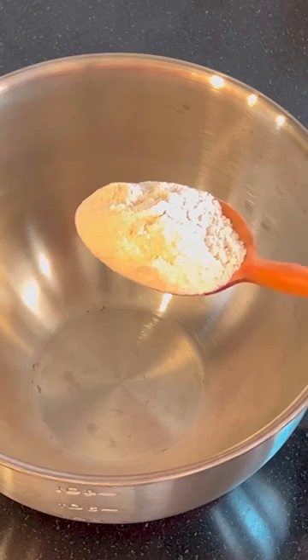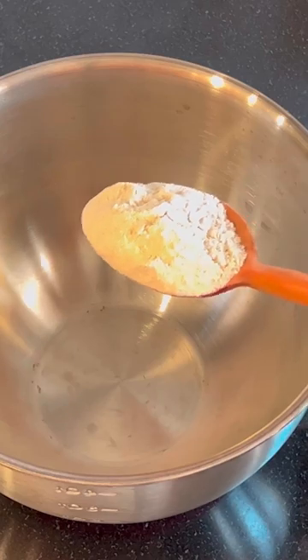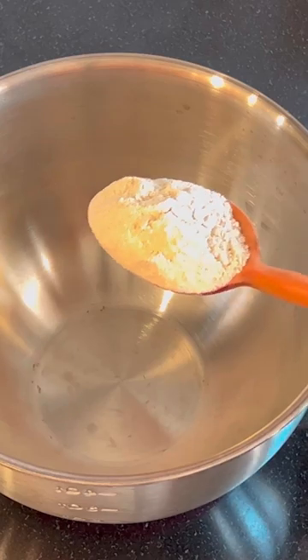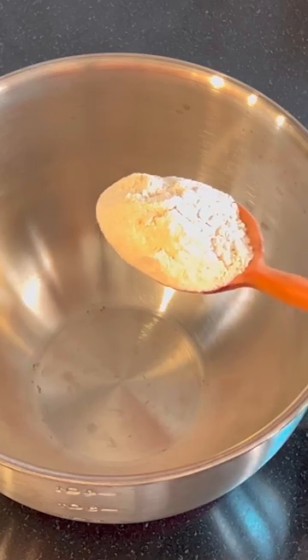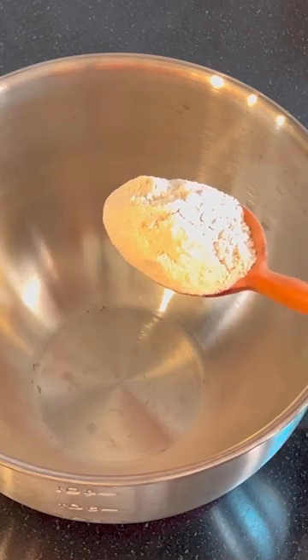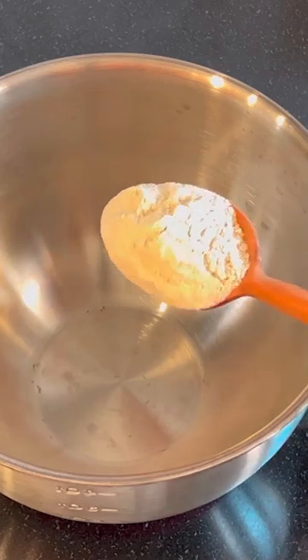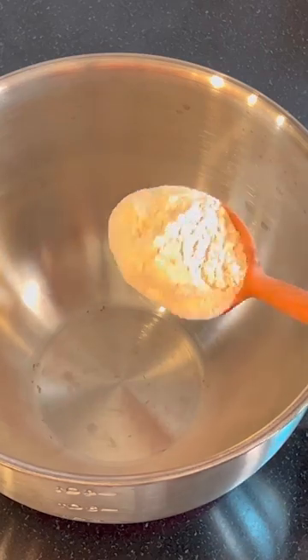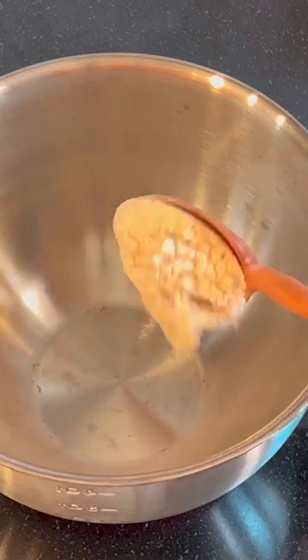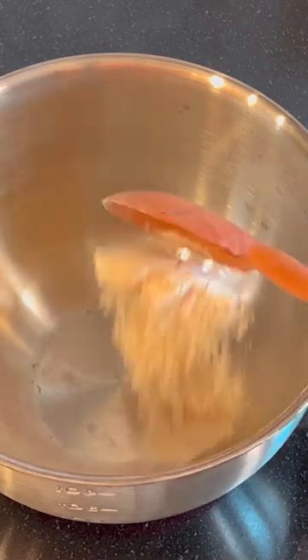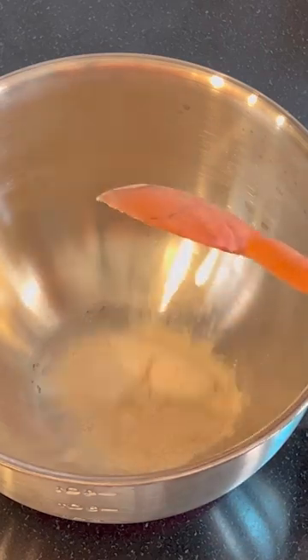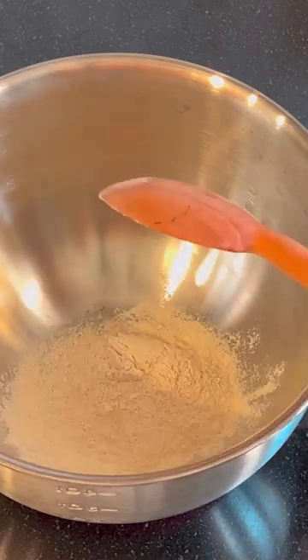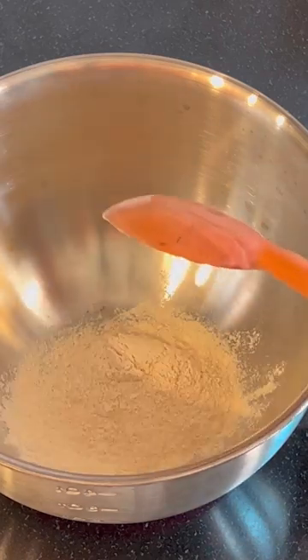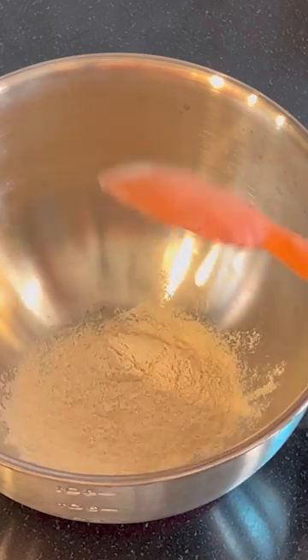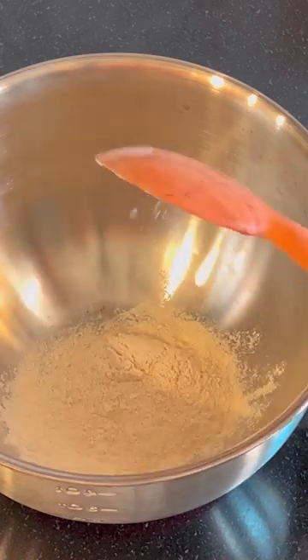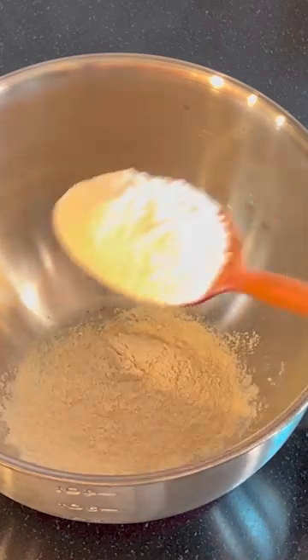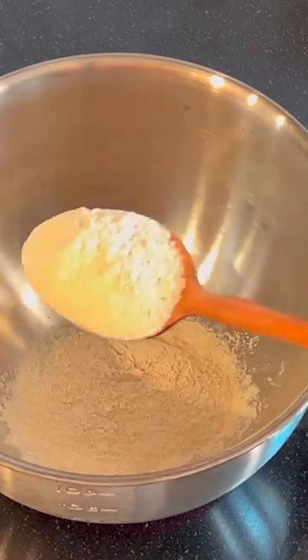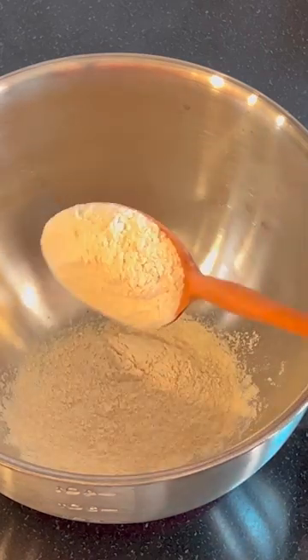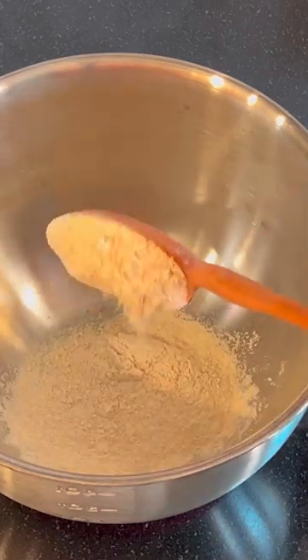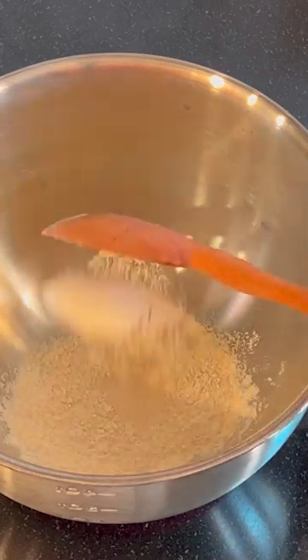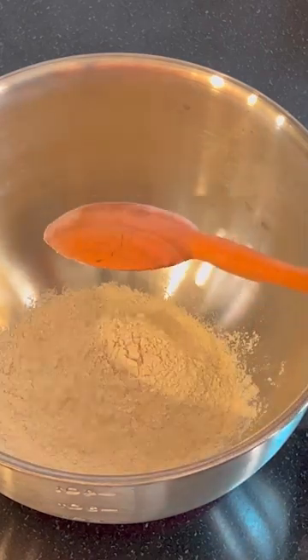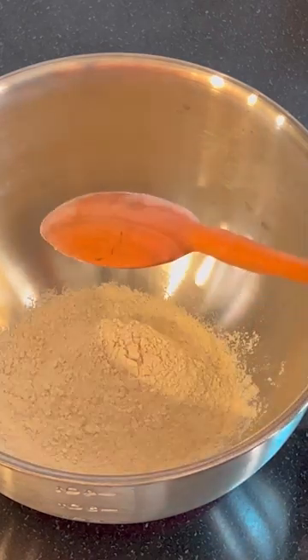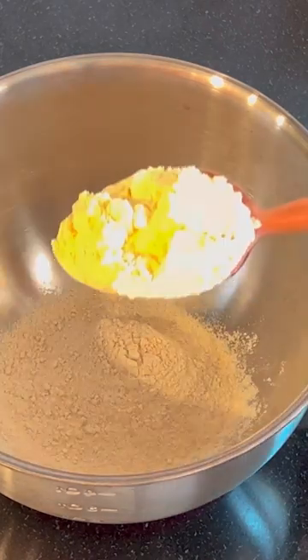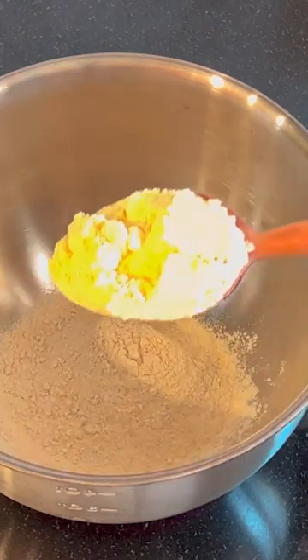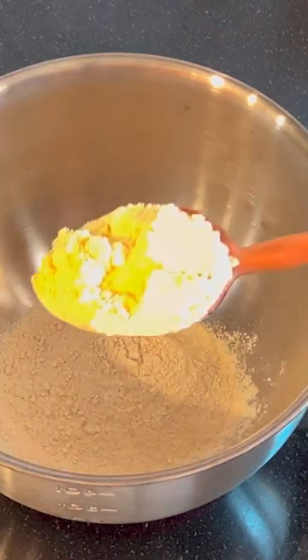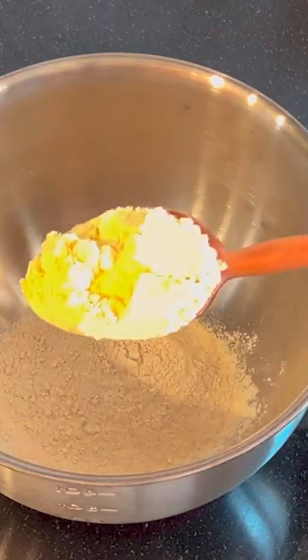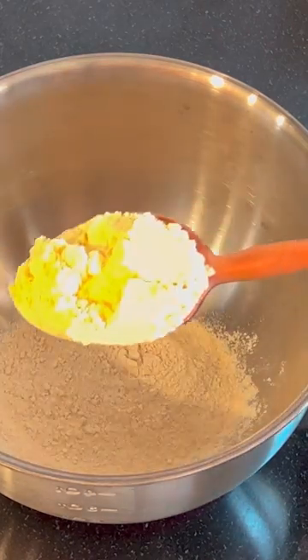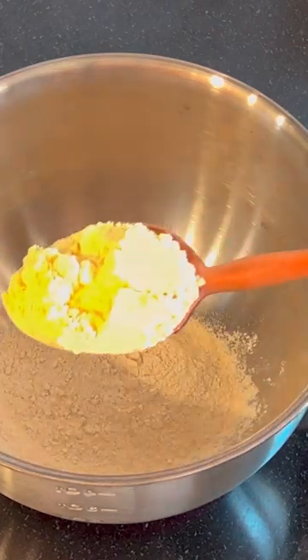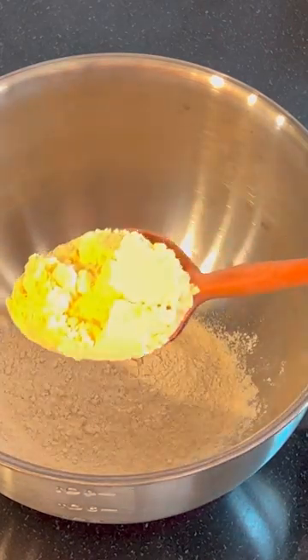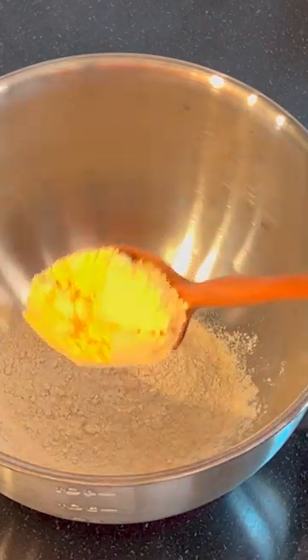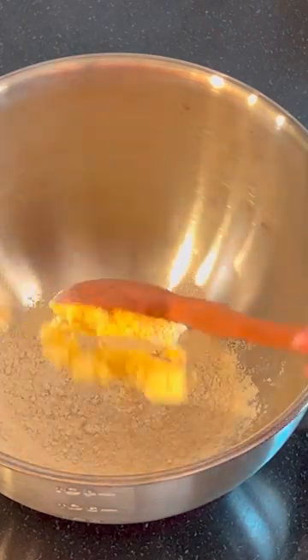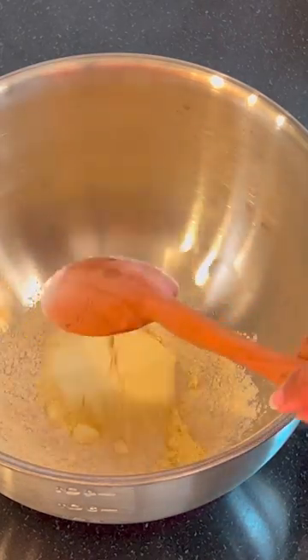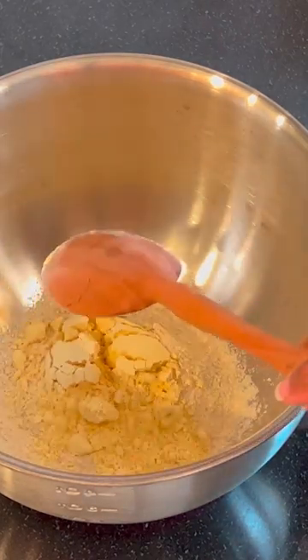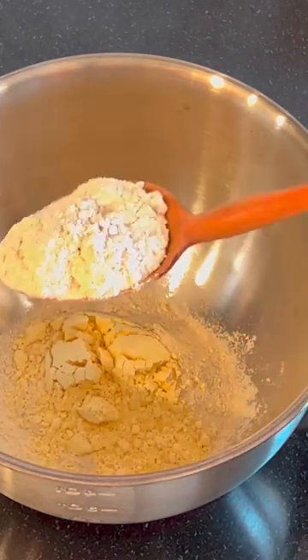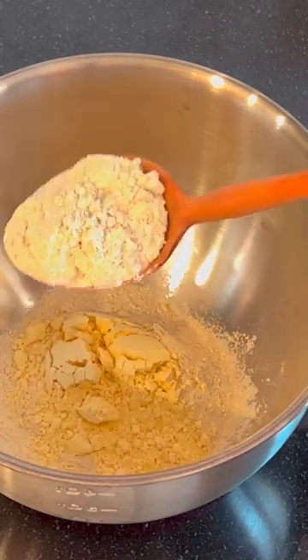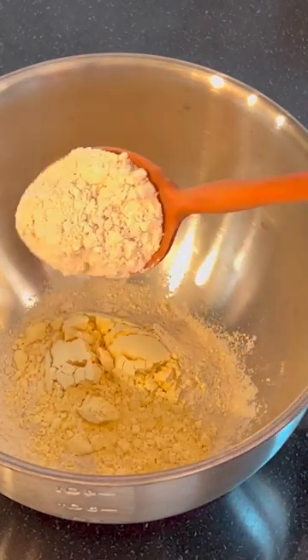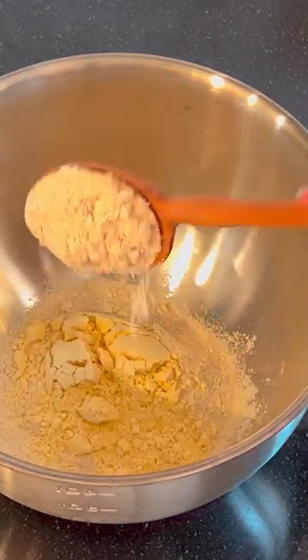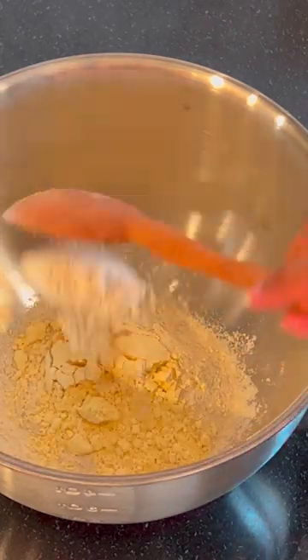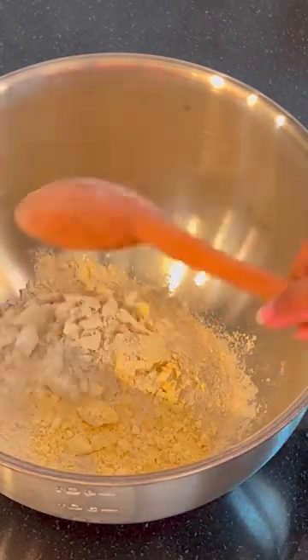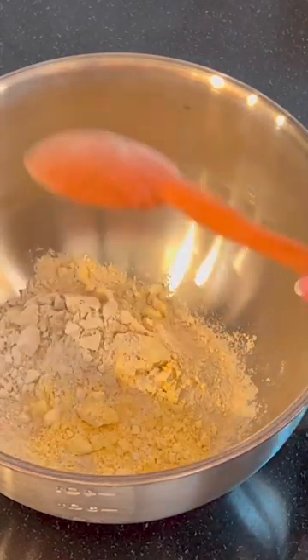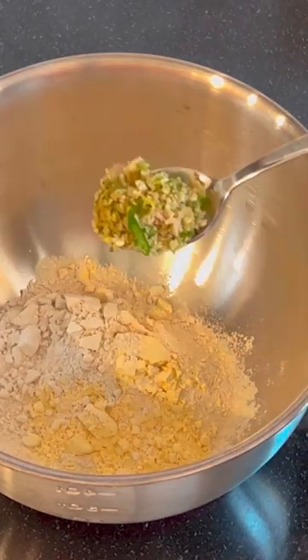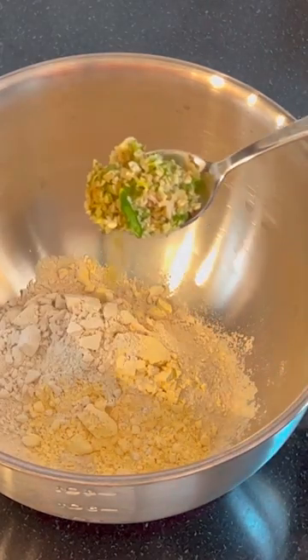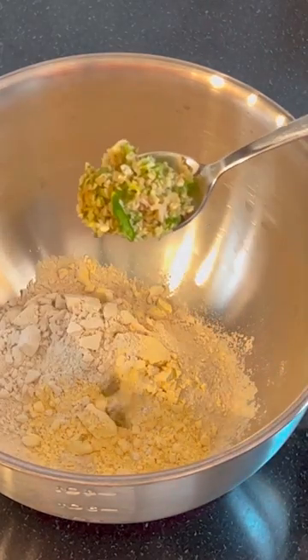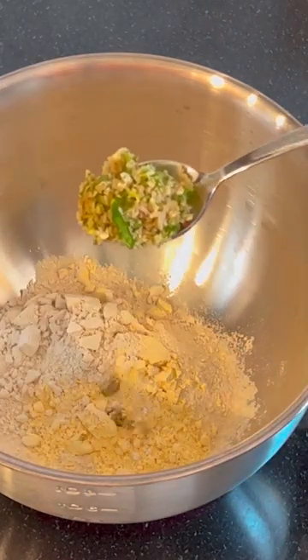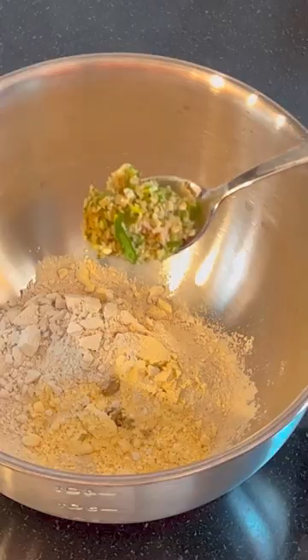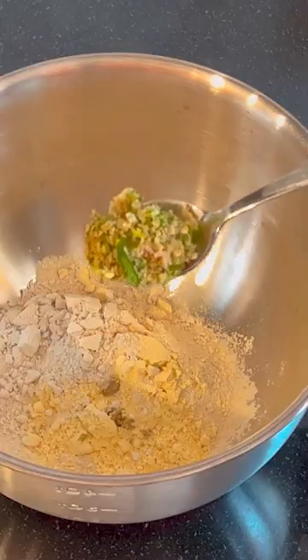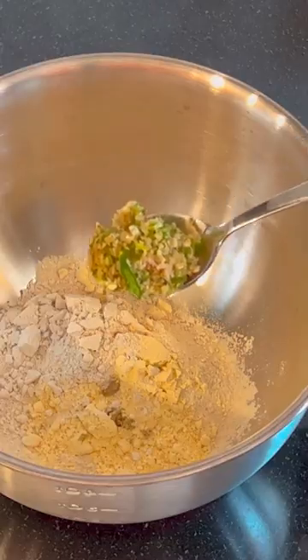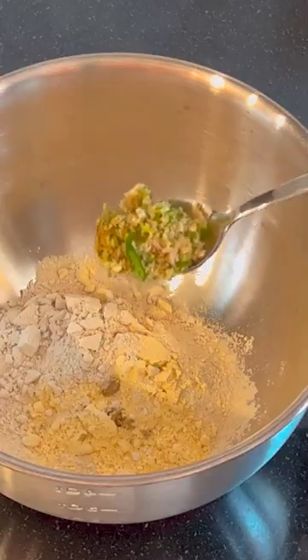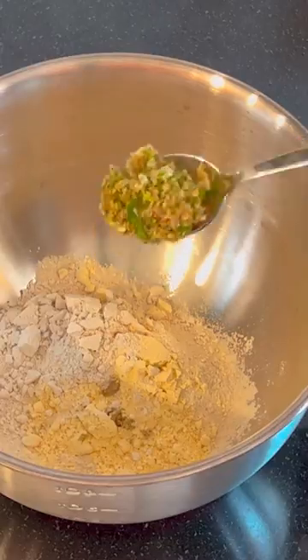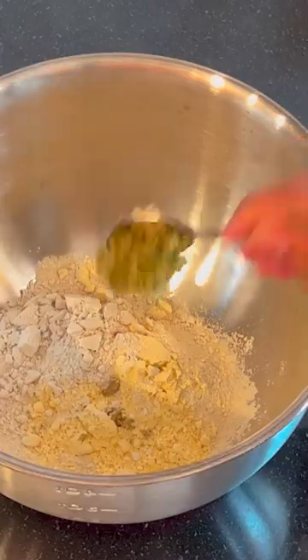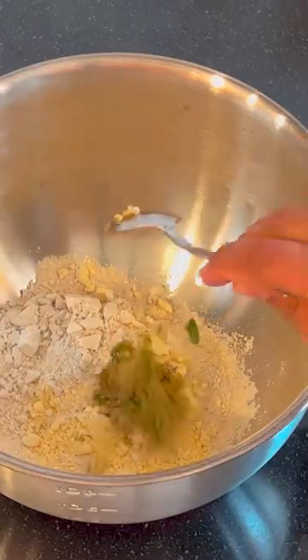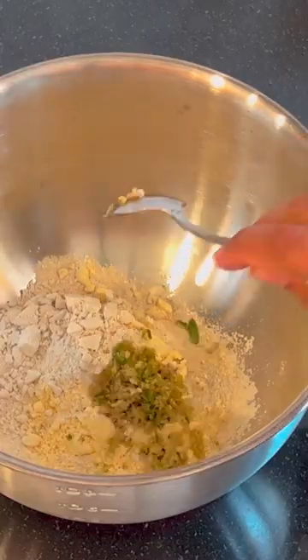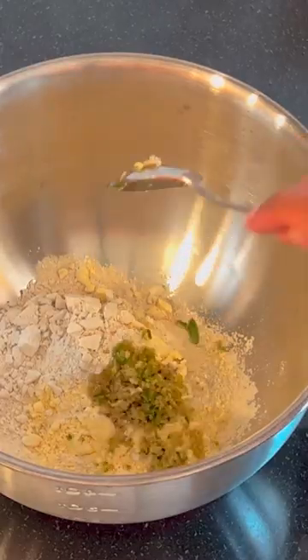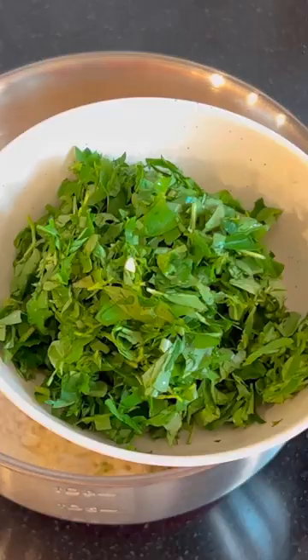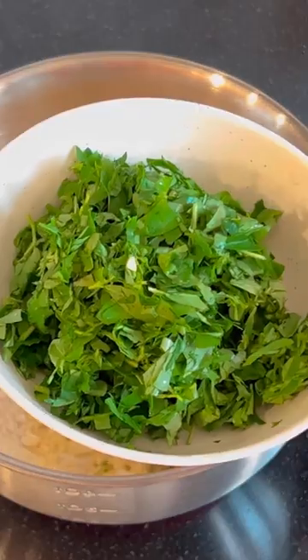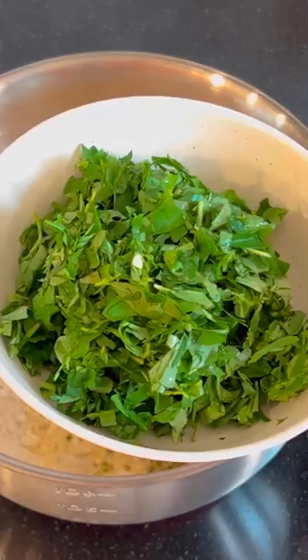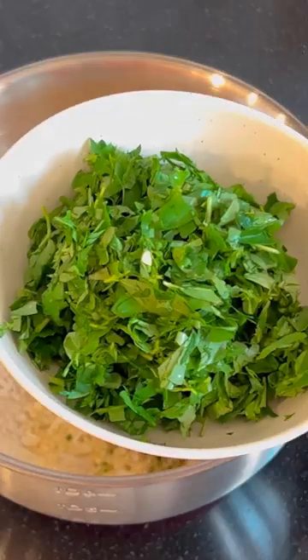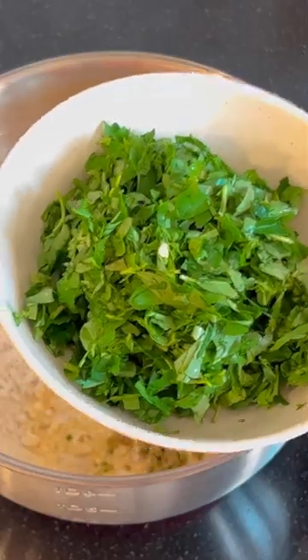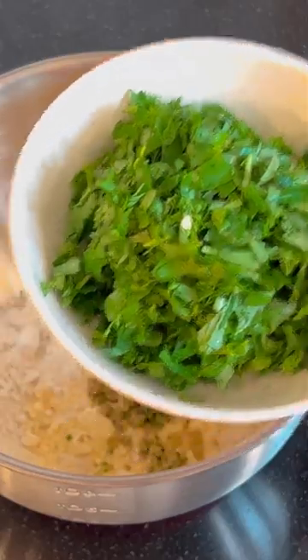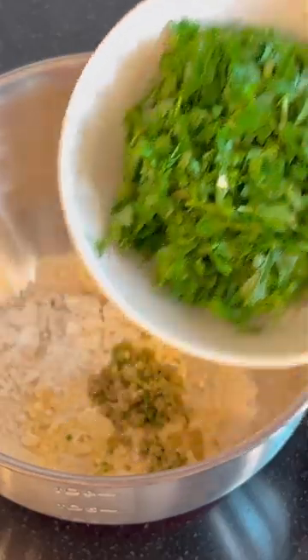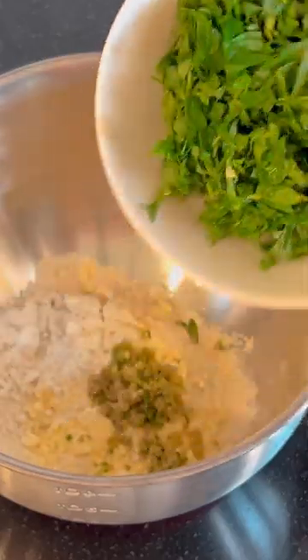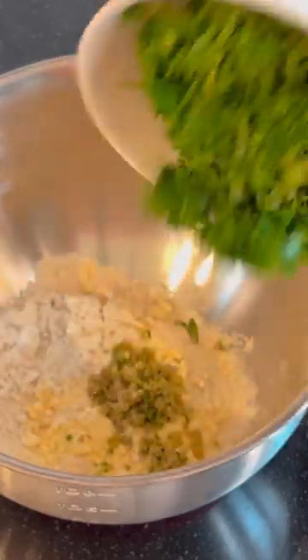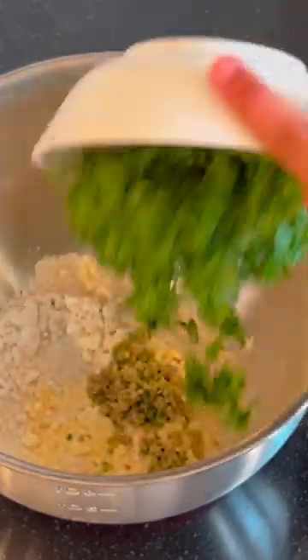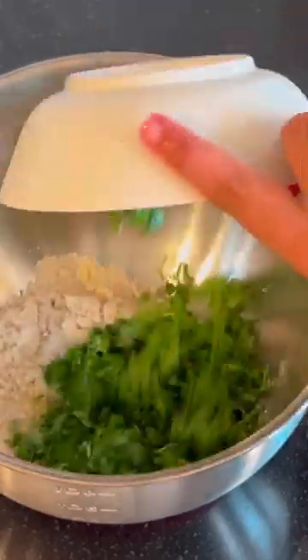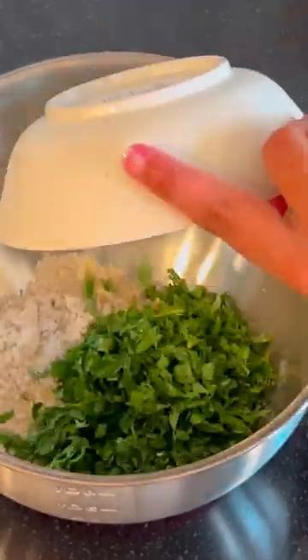Hi guys, so winters are here and it brings lots of options for healthy weight loss rotis for us. Sharing a quick recipe for weight loss roti for you.